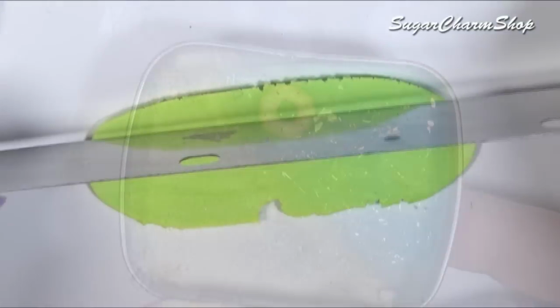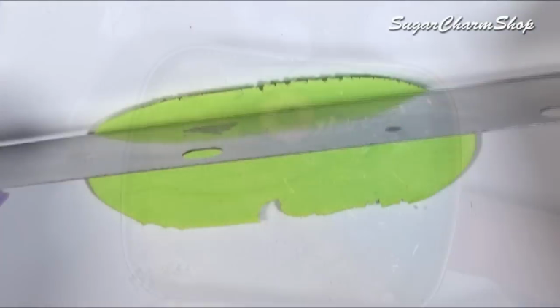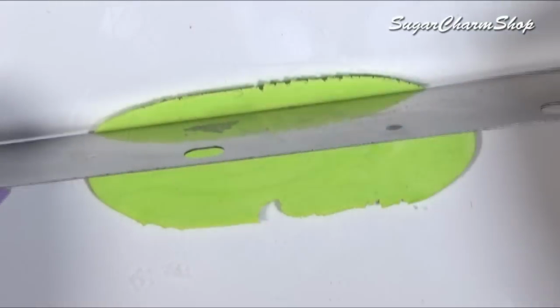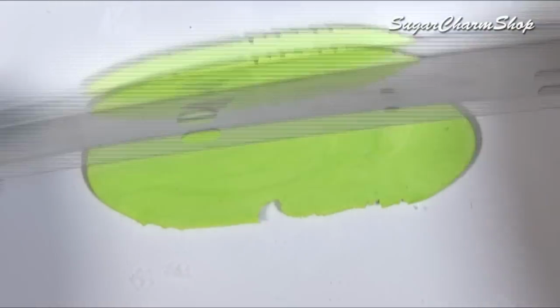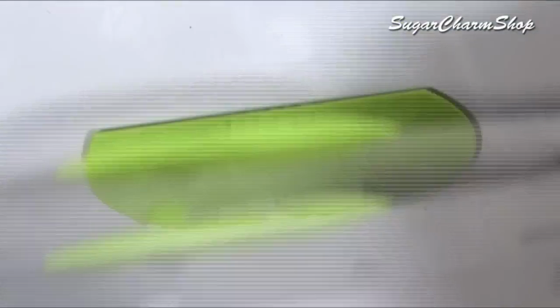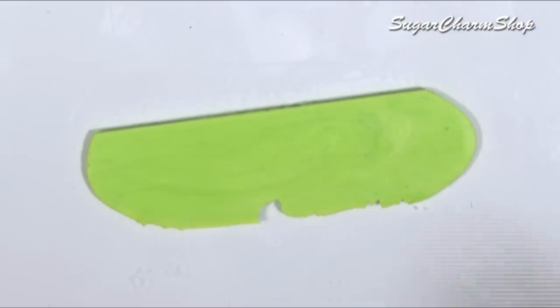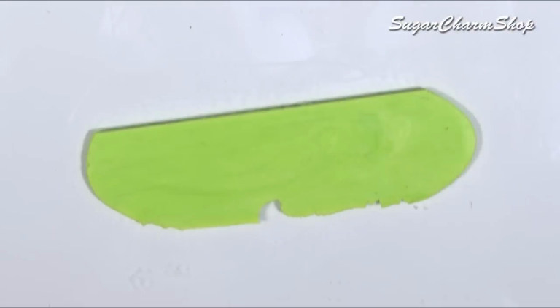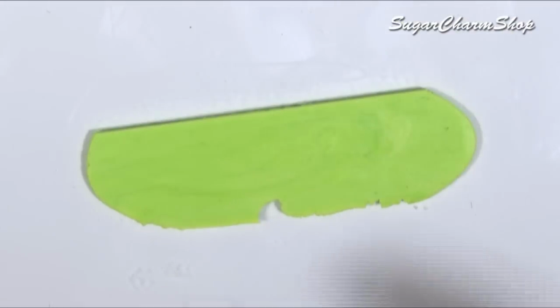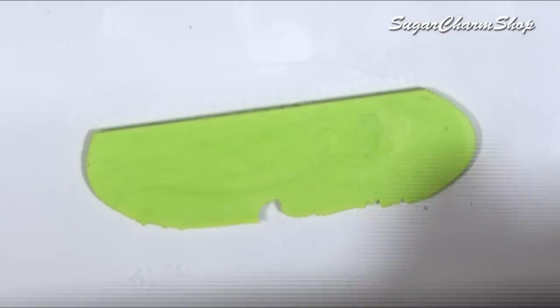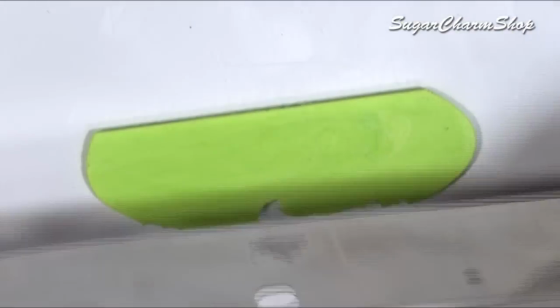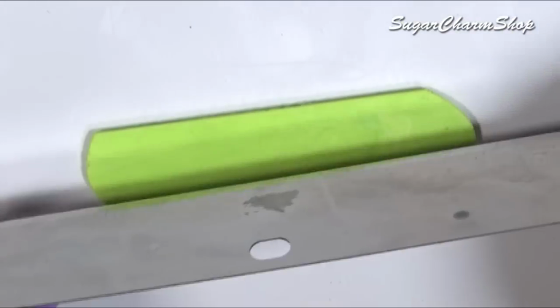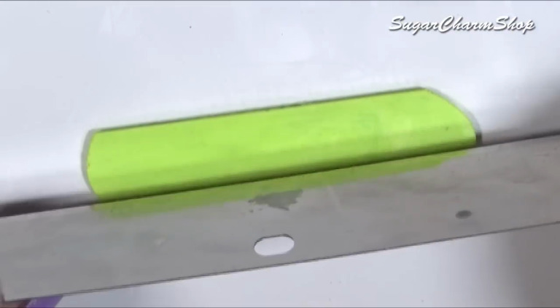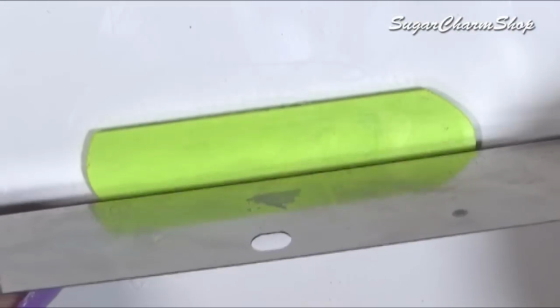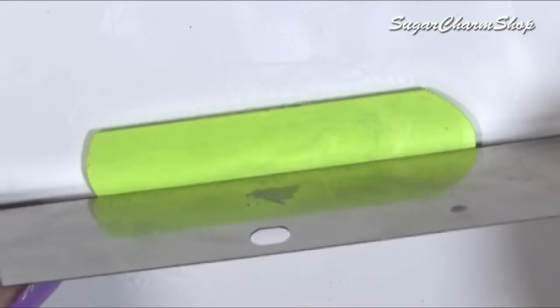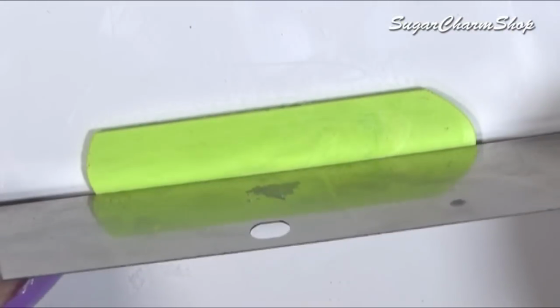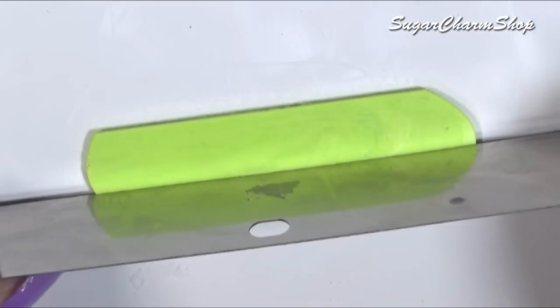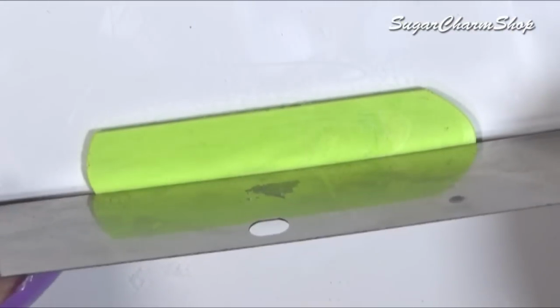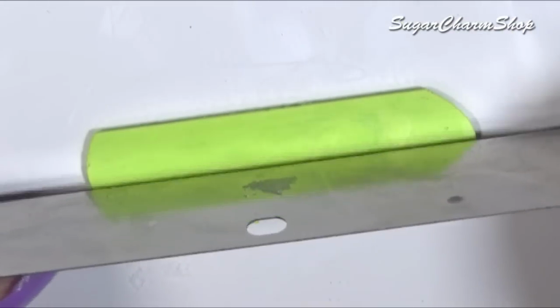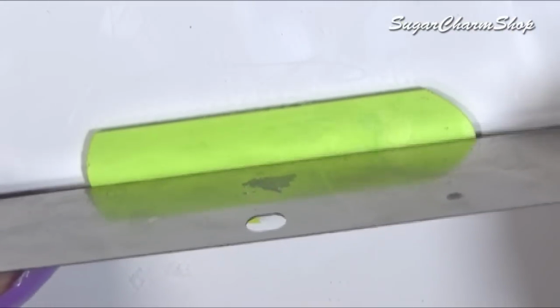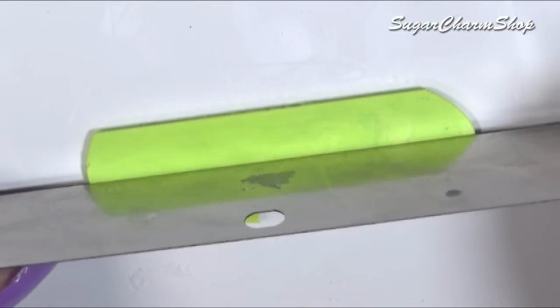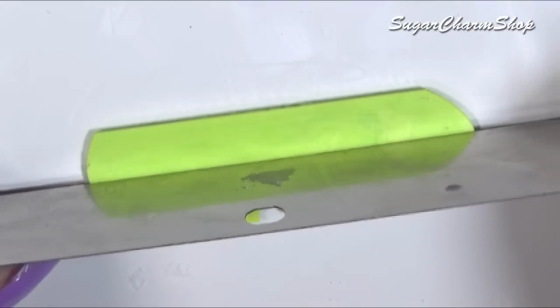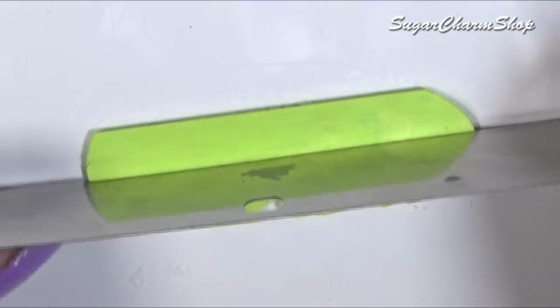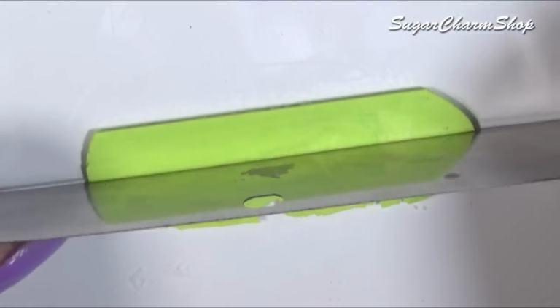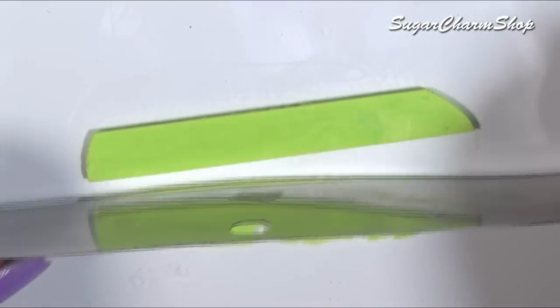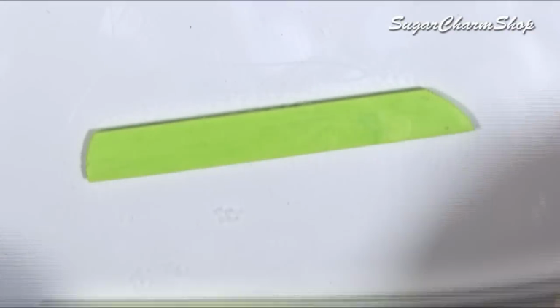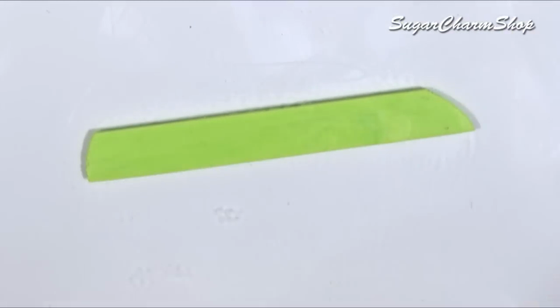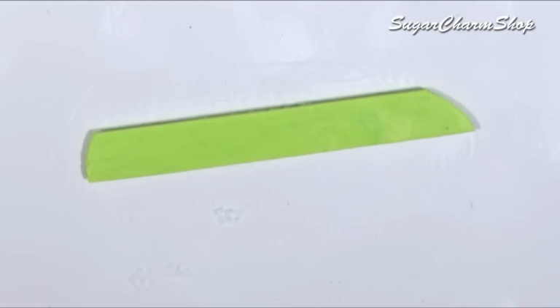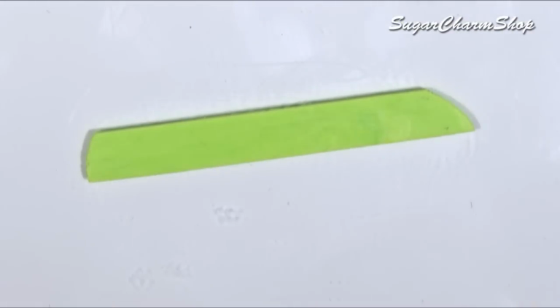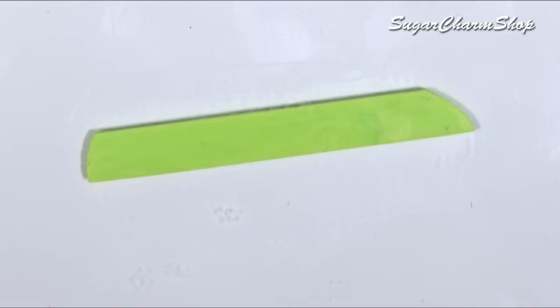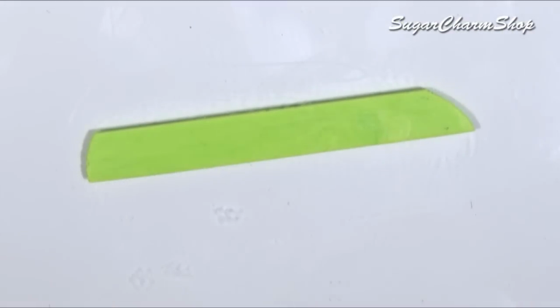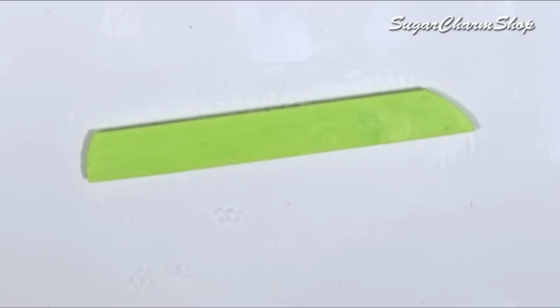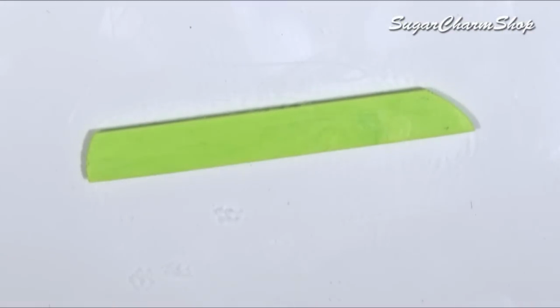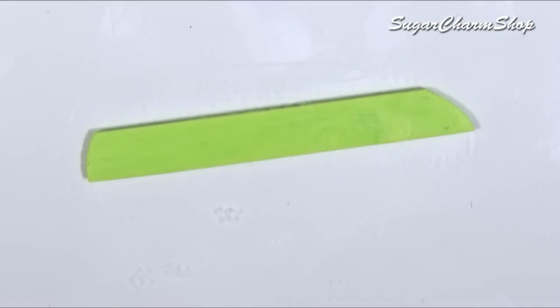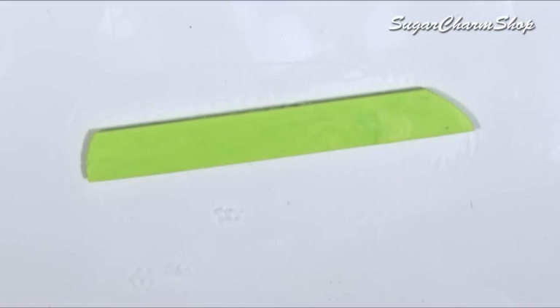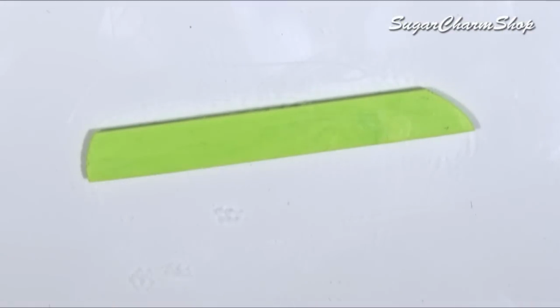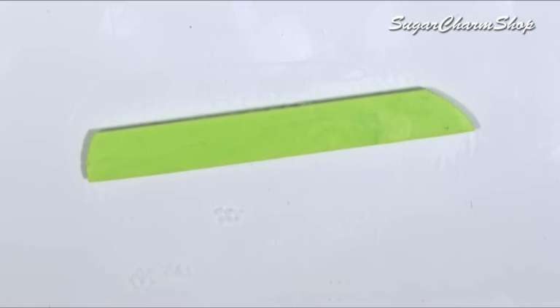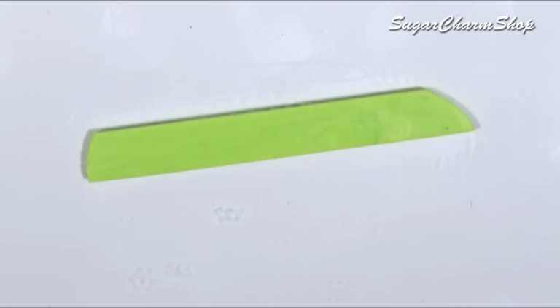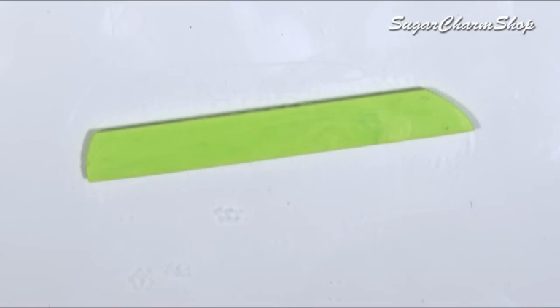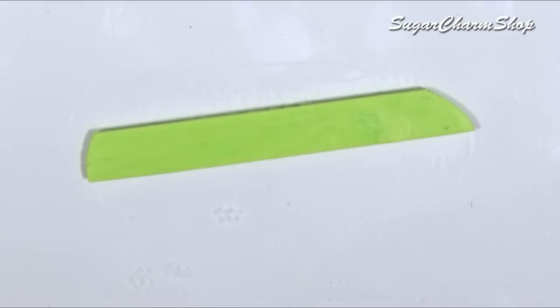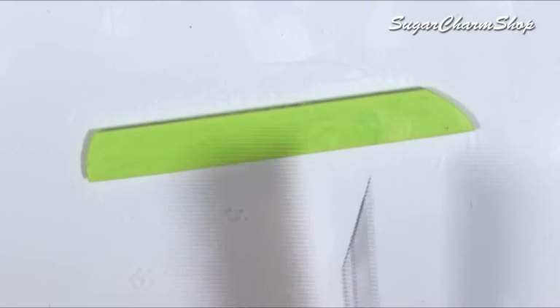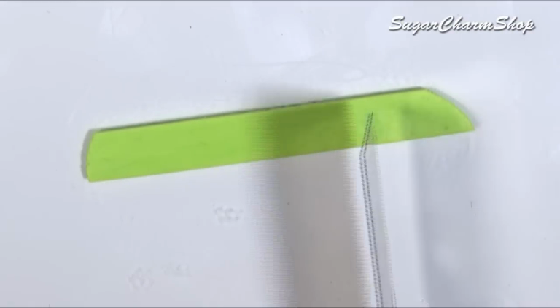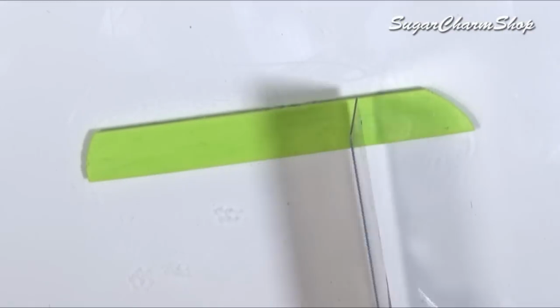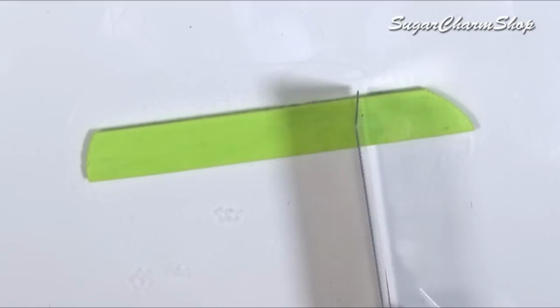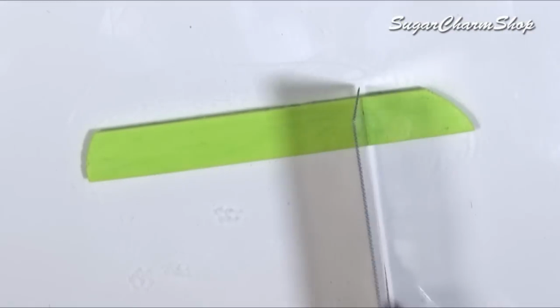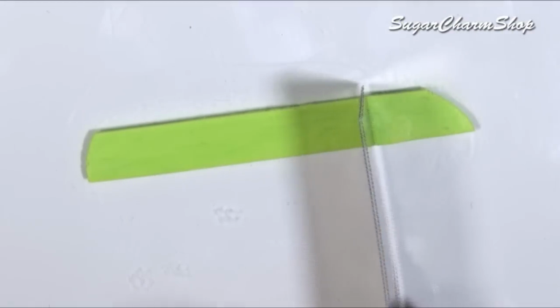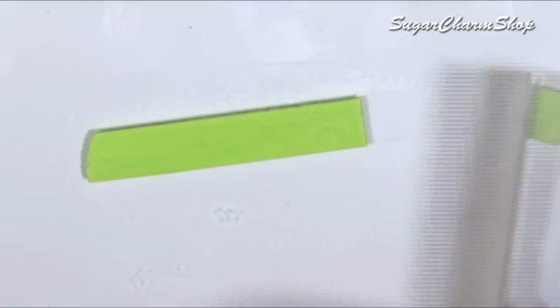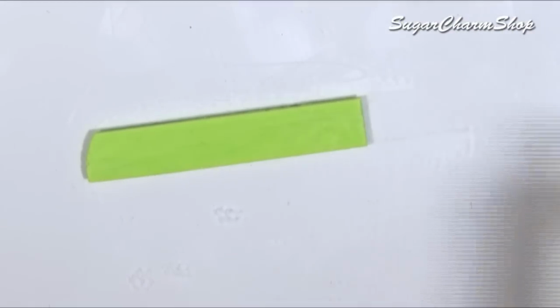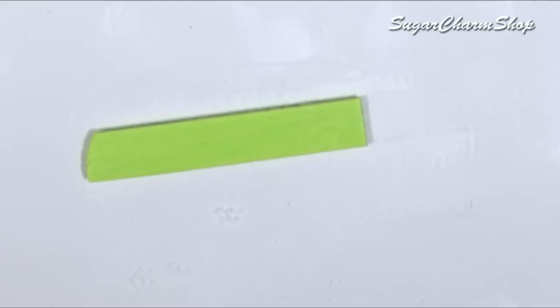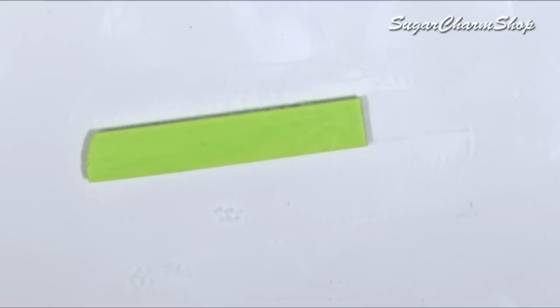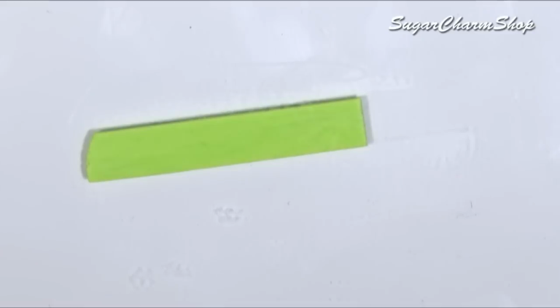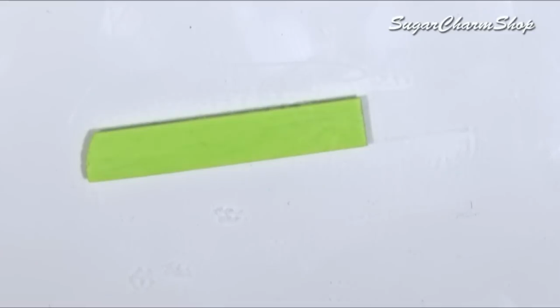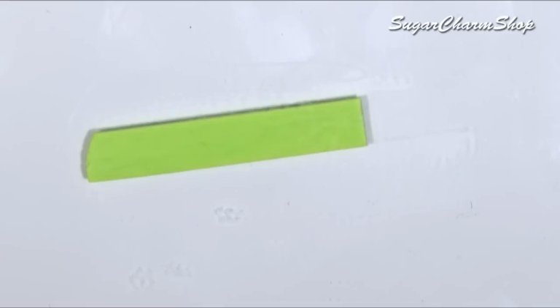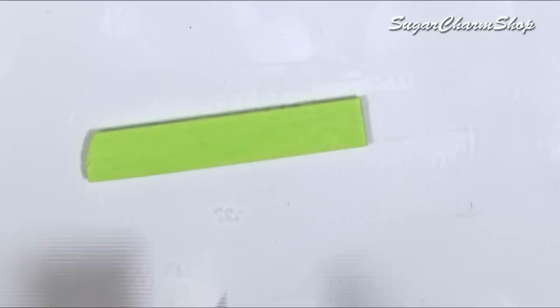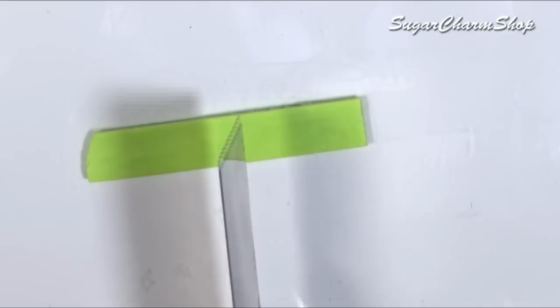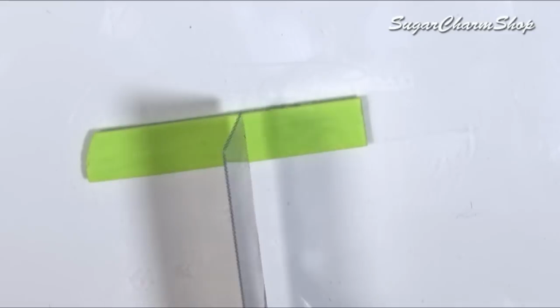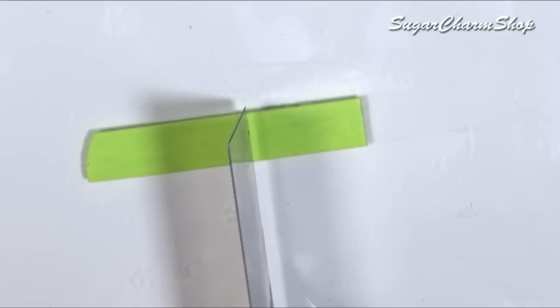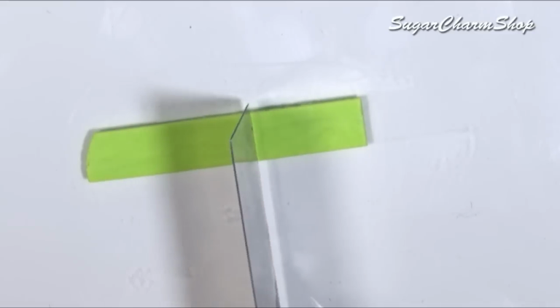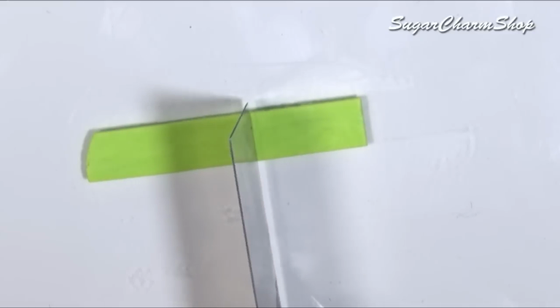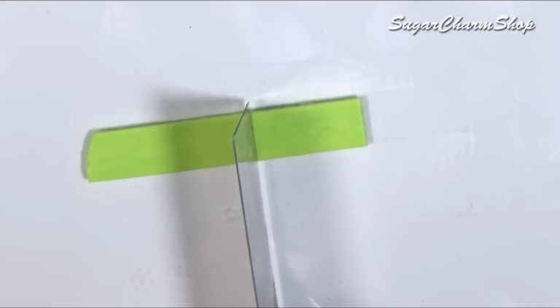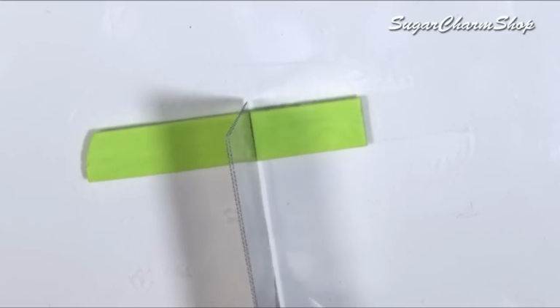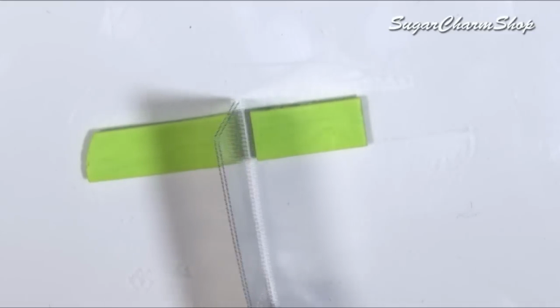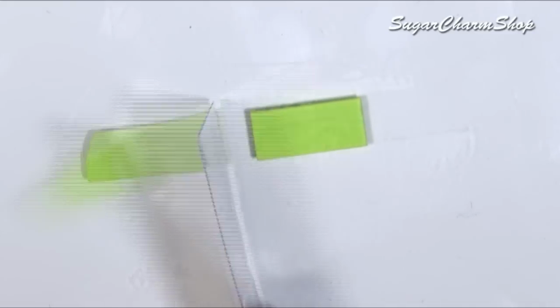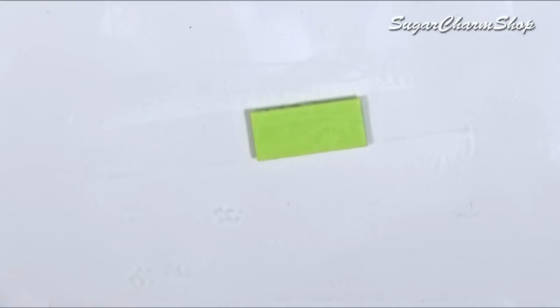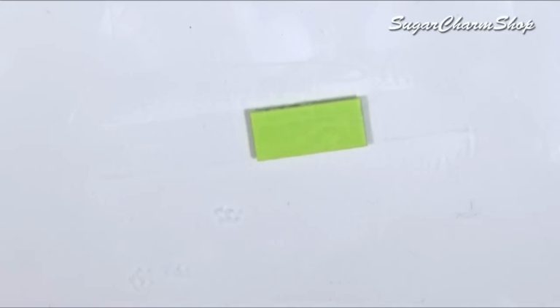To make beach towels, I just cut out rectangles from thin sheets of clay, and then added some texture using a toothbrush.